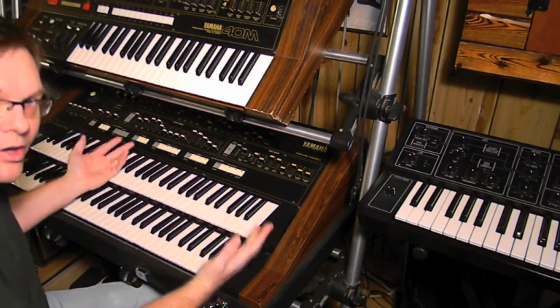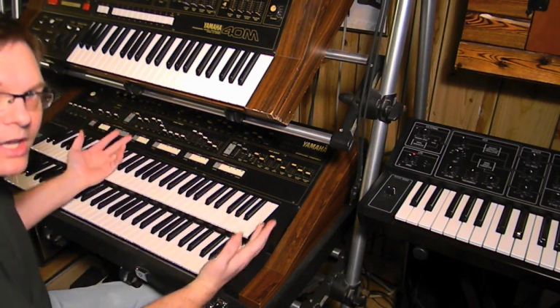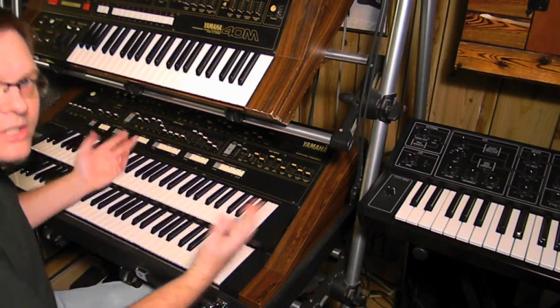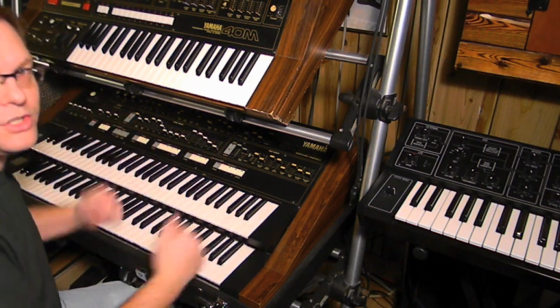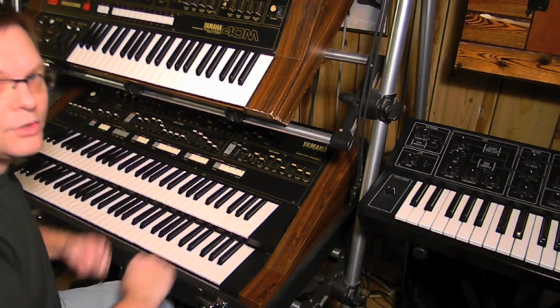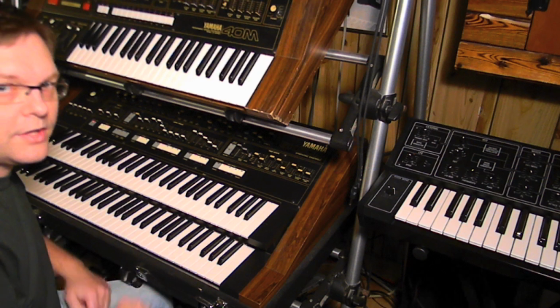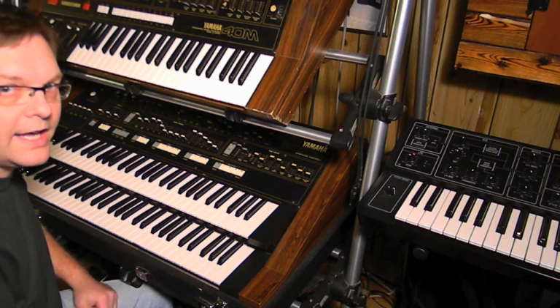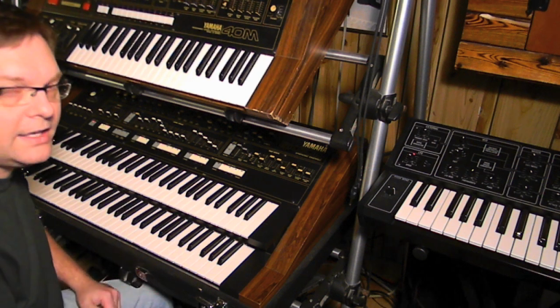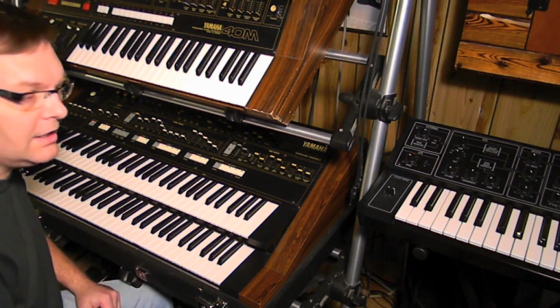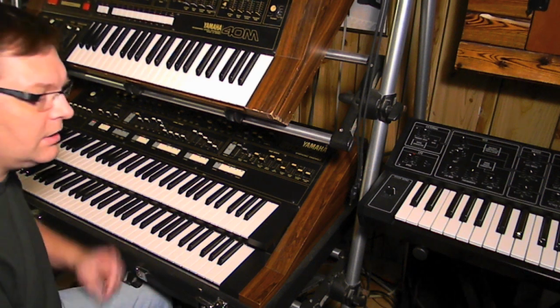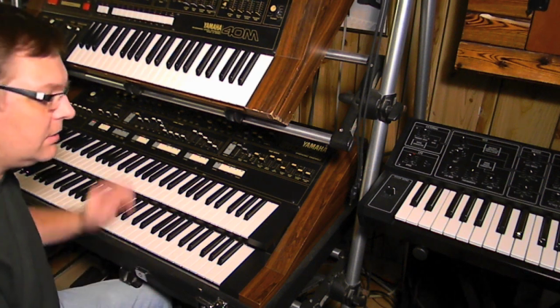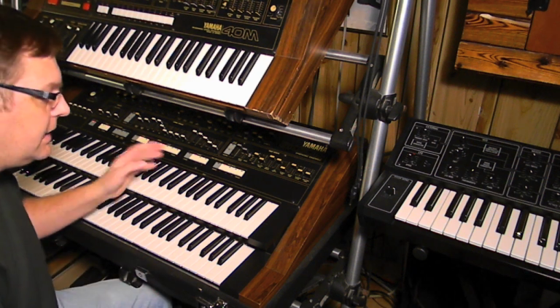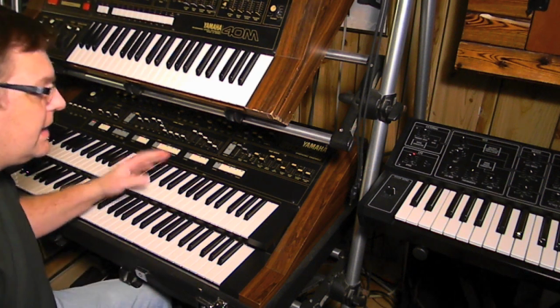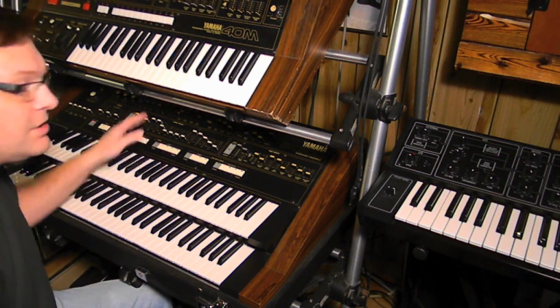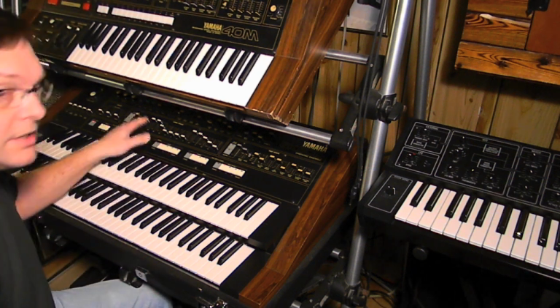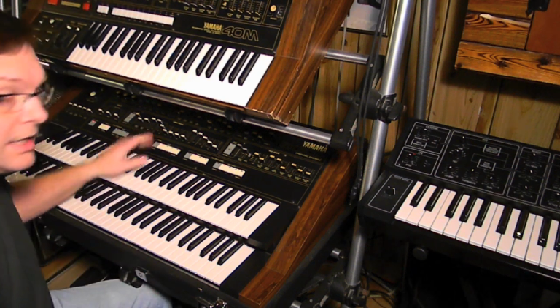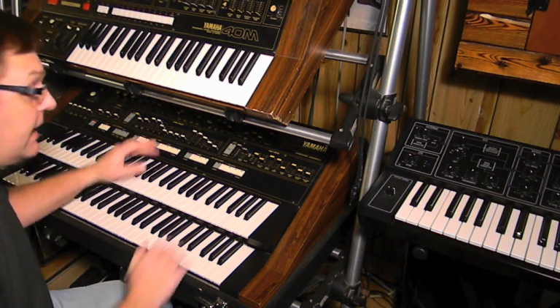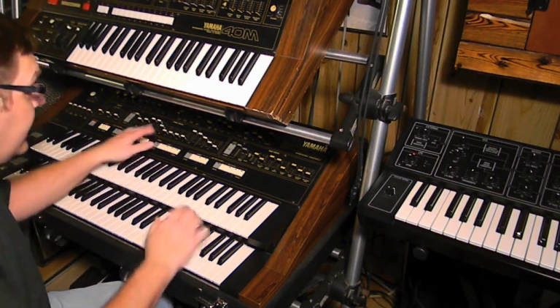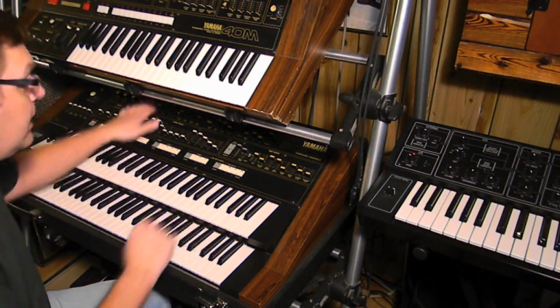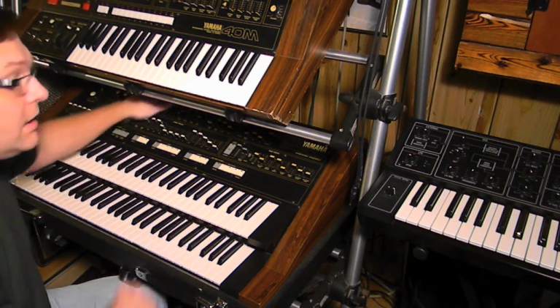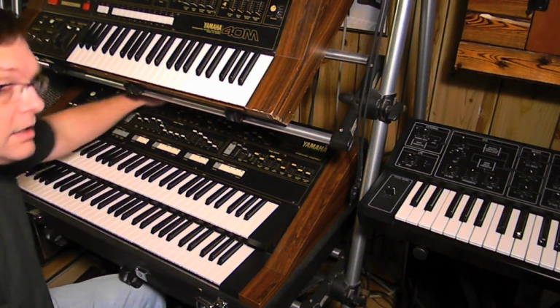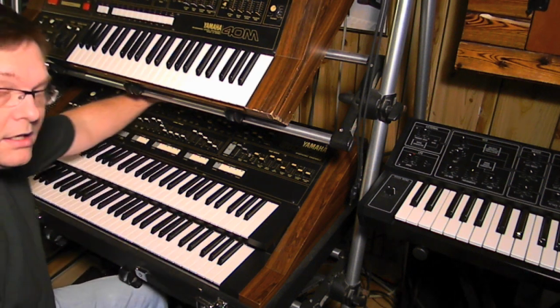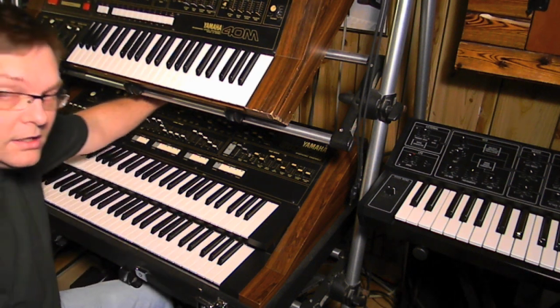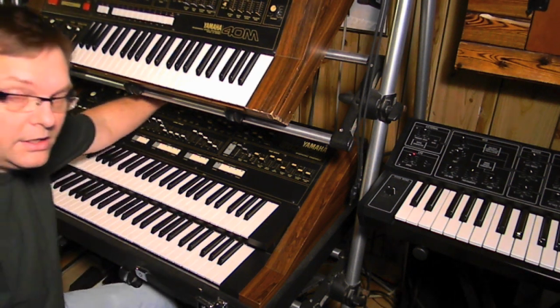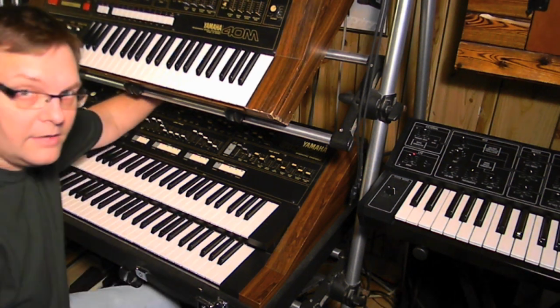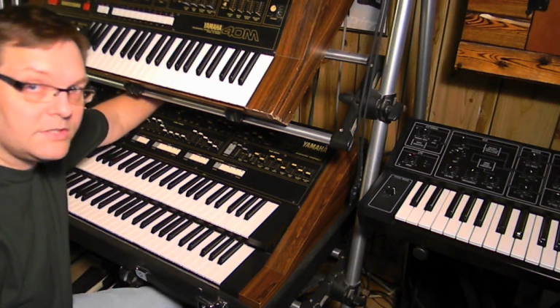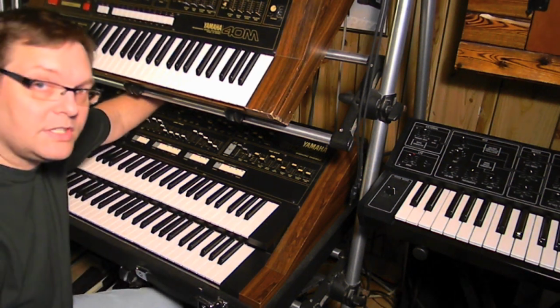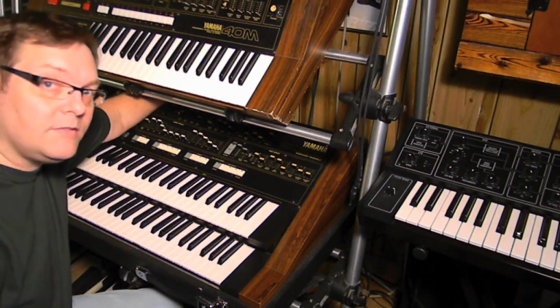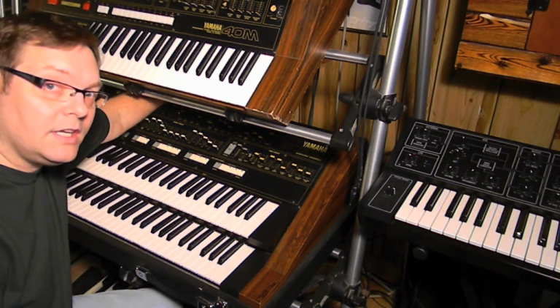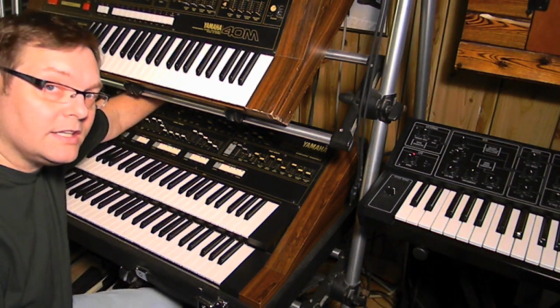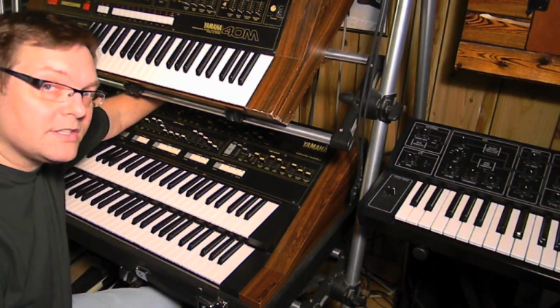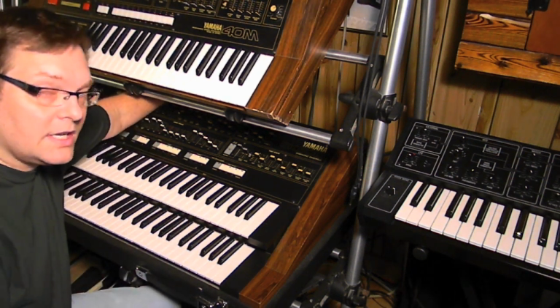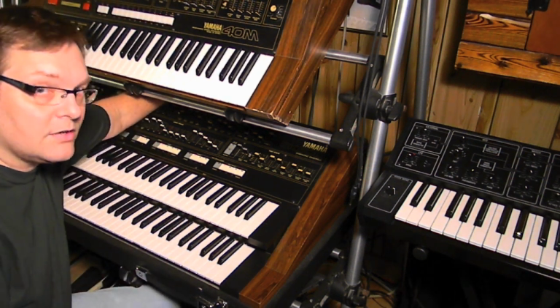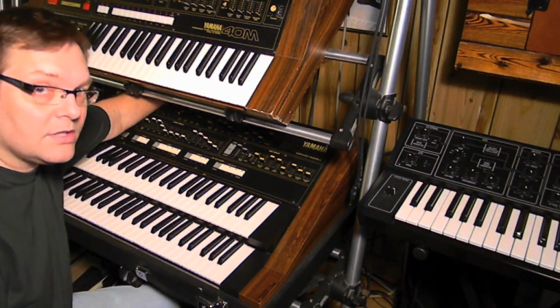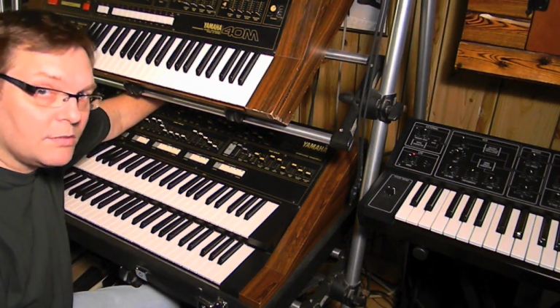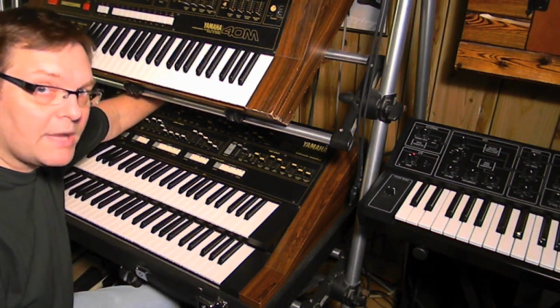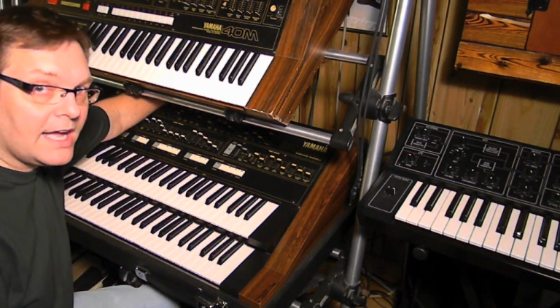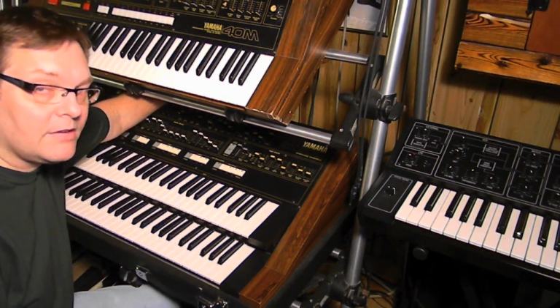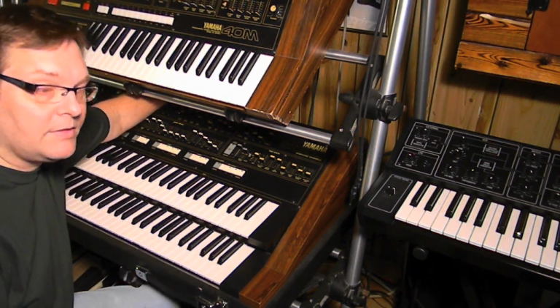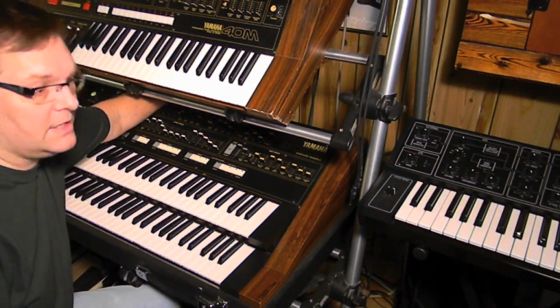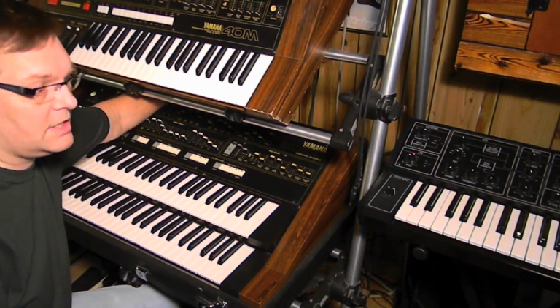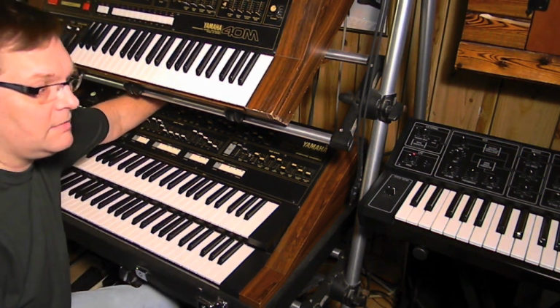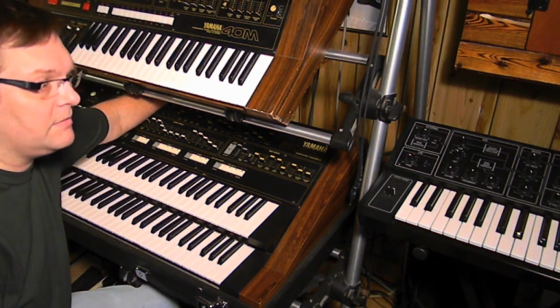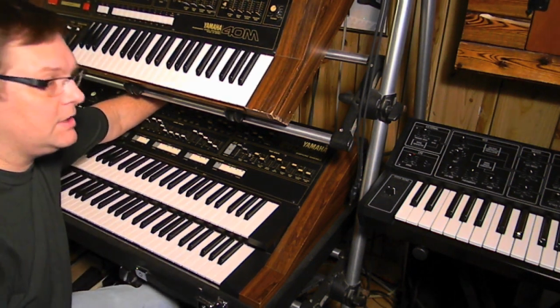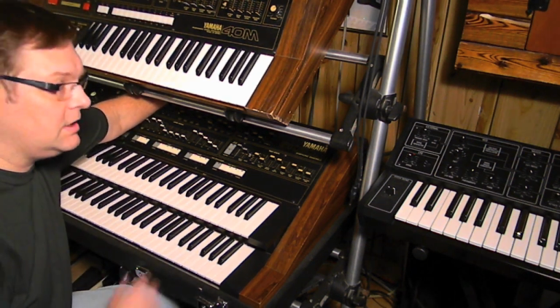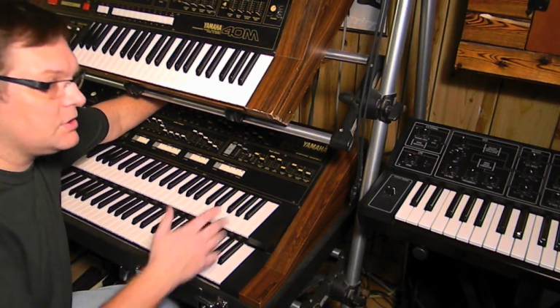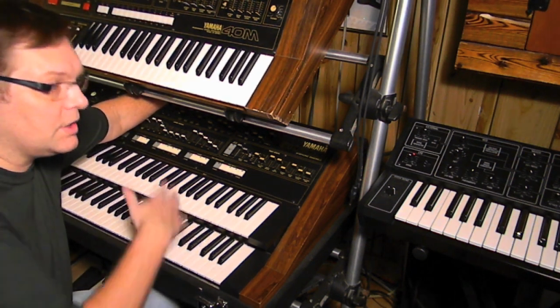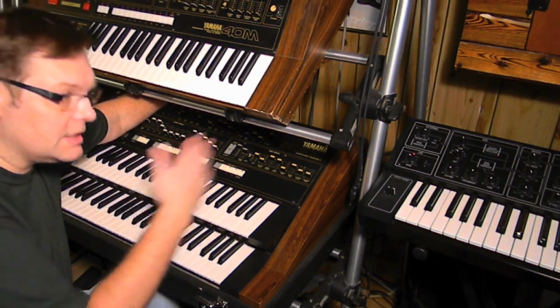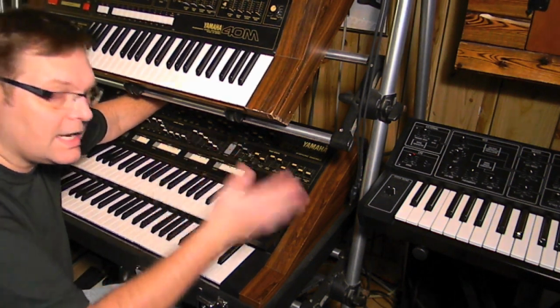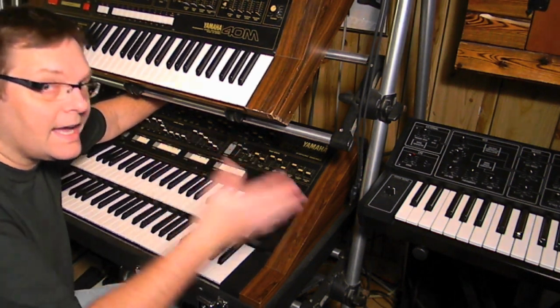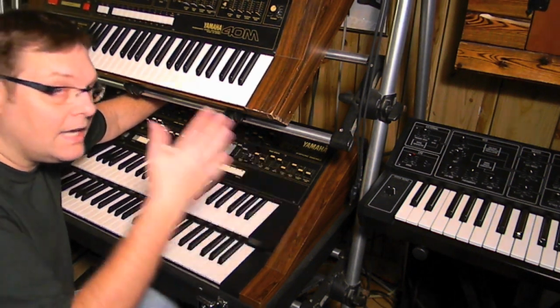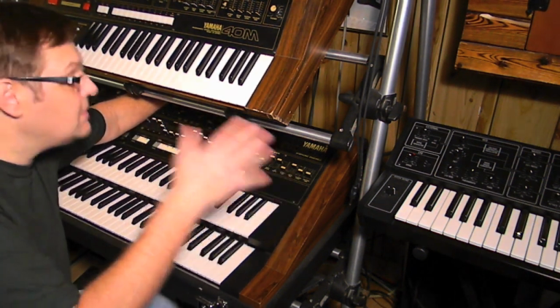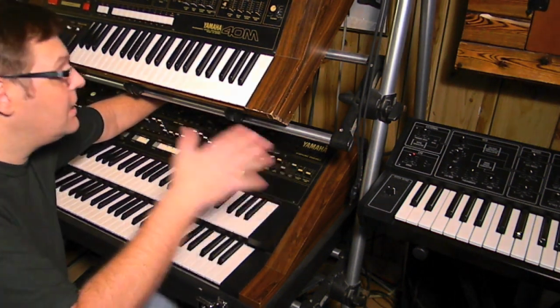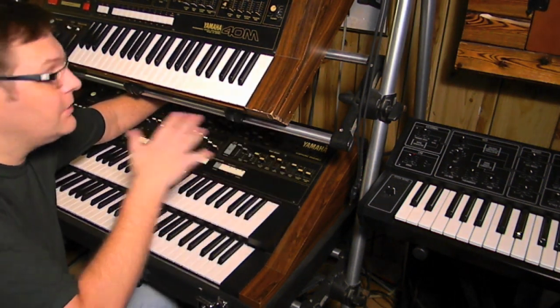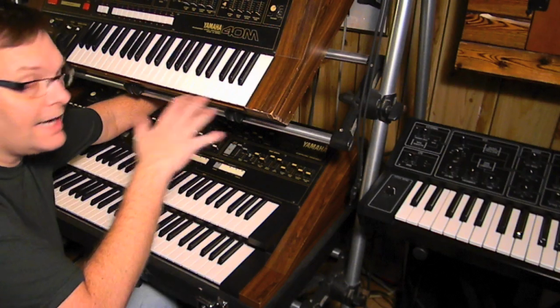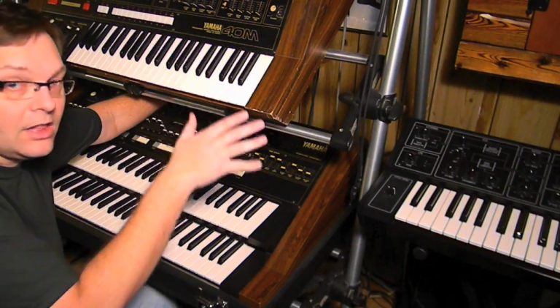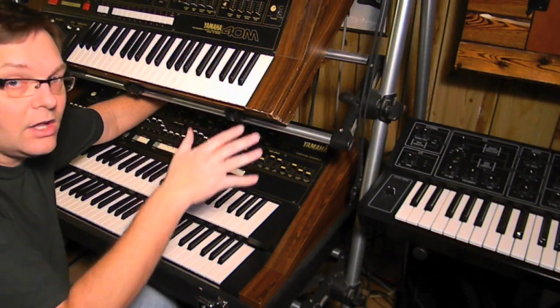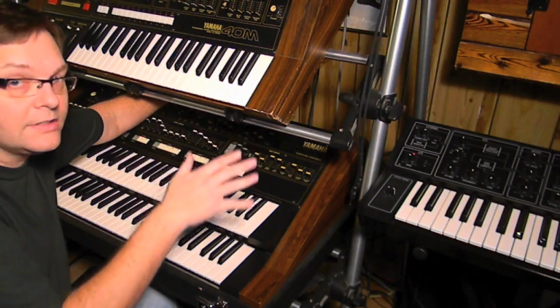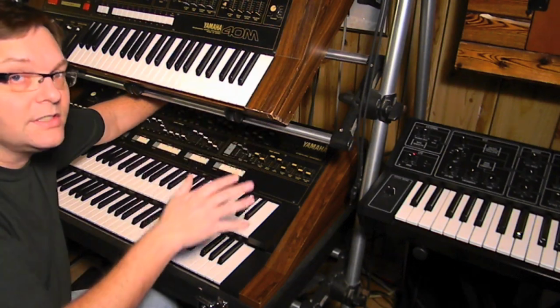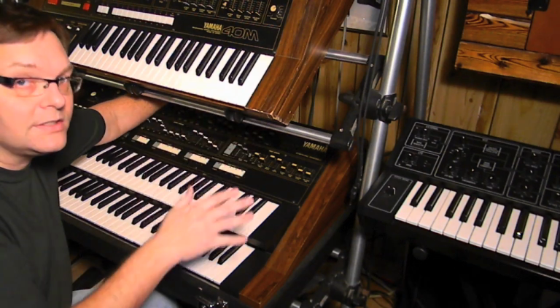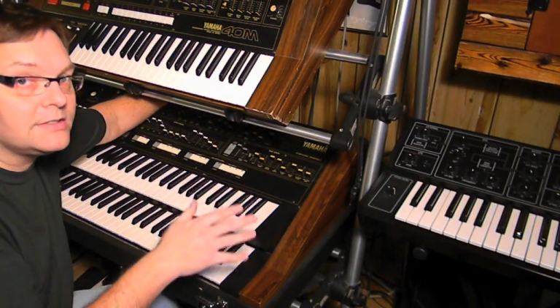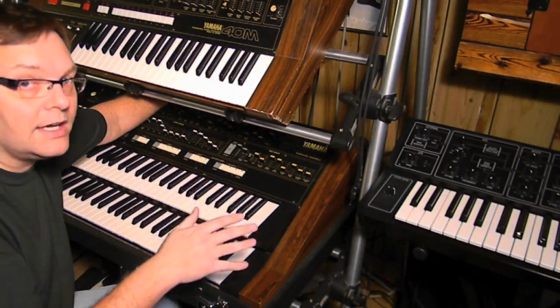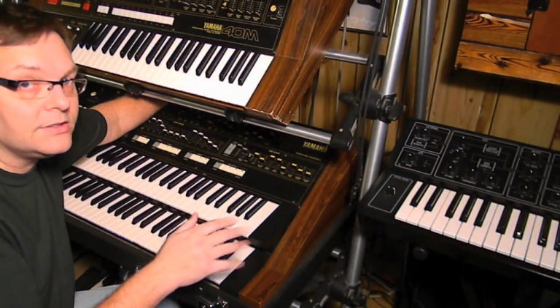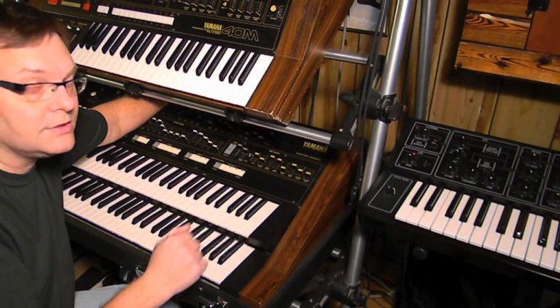I thought I'd show you that needle connection thing. You have the CV ins and outs on the back of the SK50D, so you can tie it into other analog synthesizers.